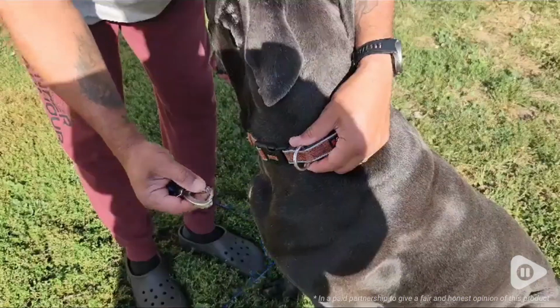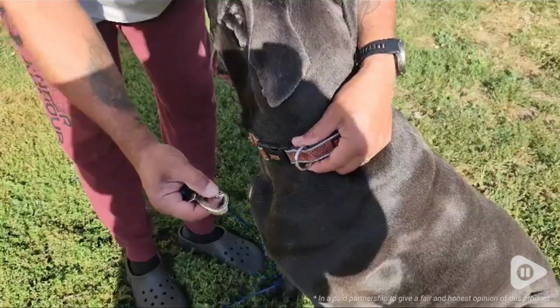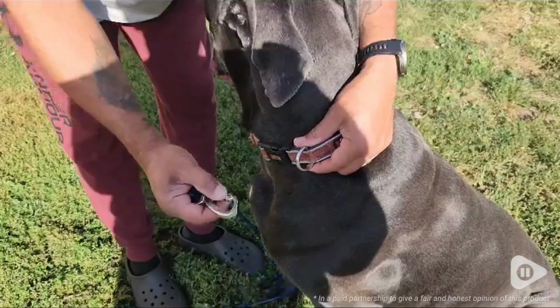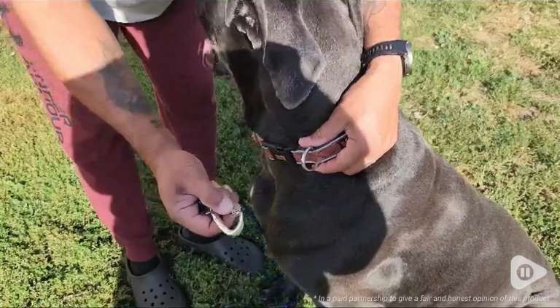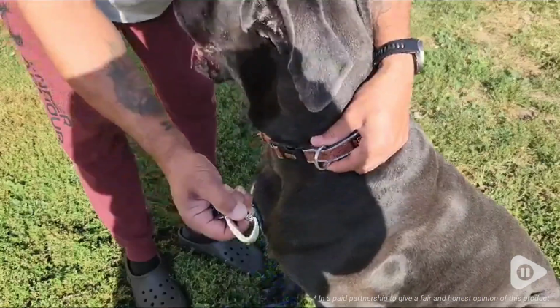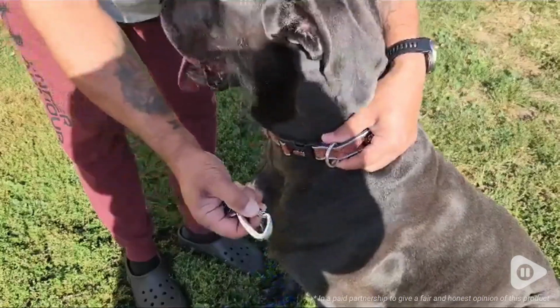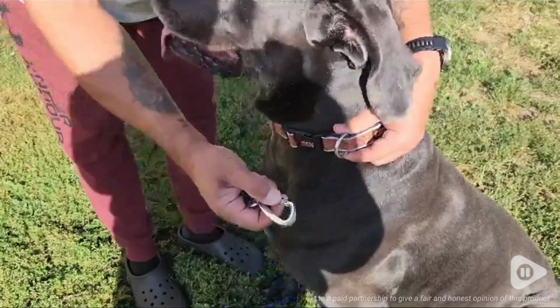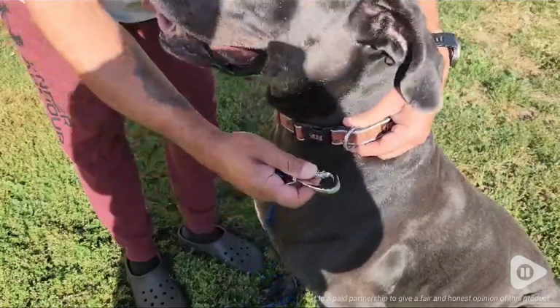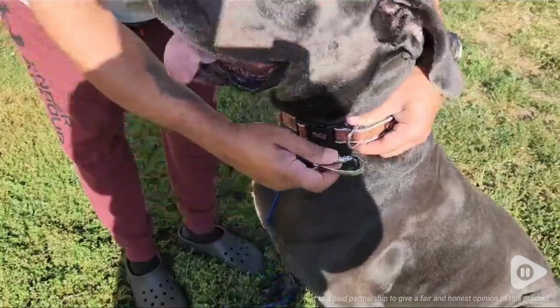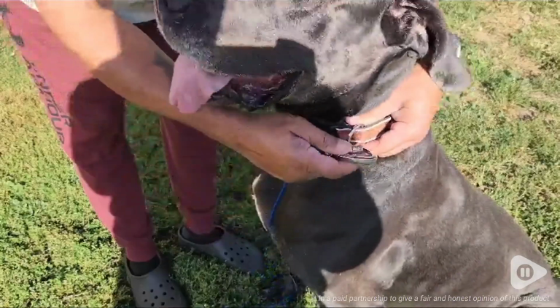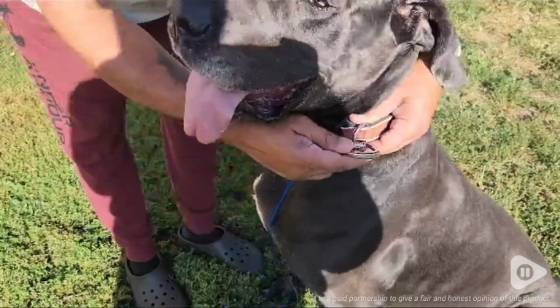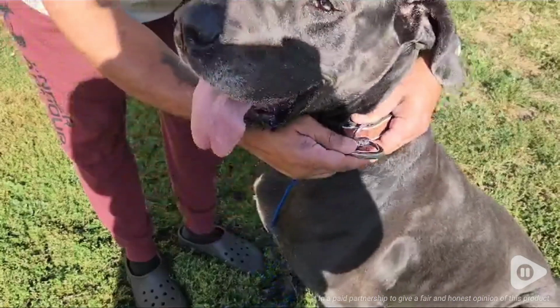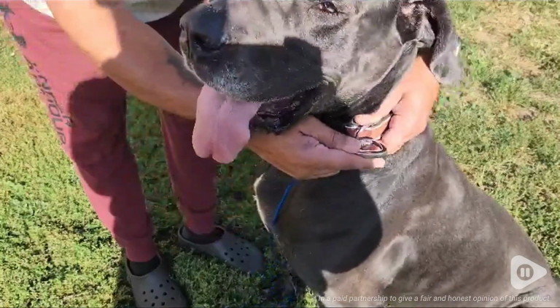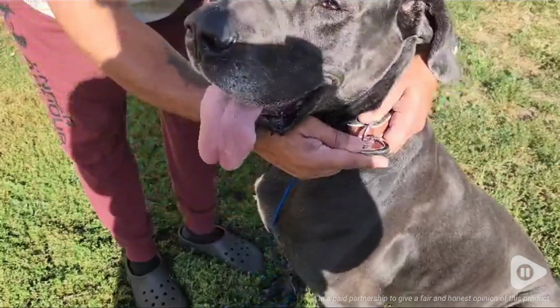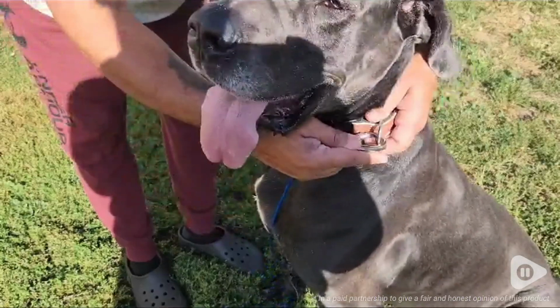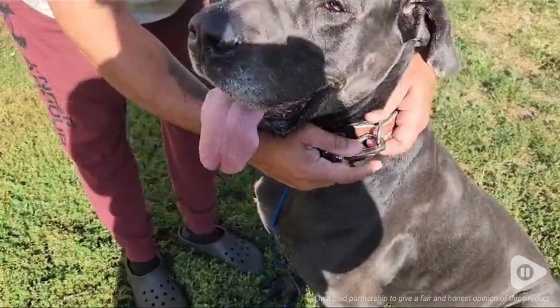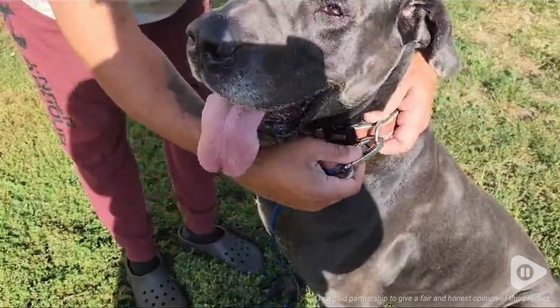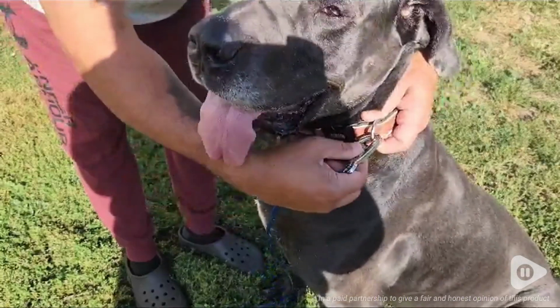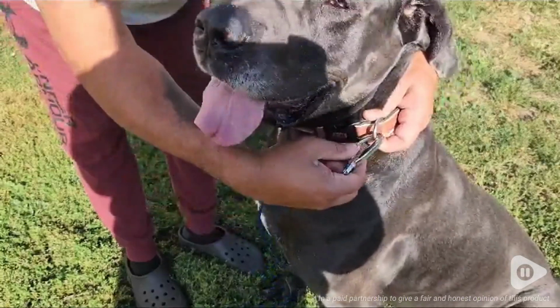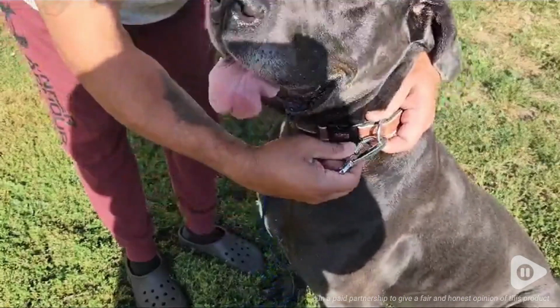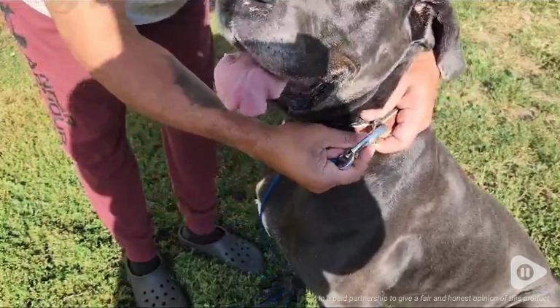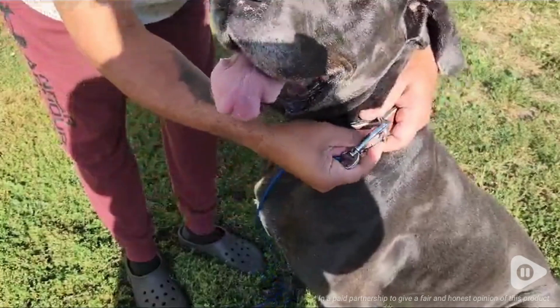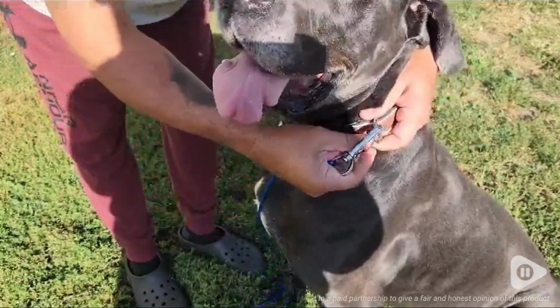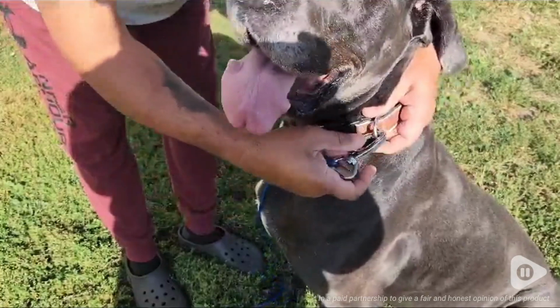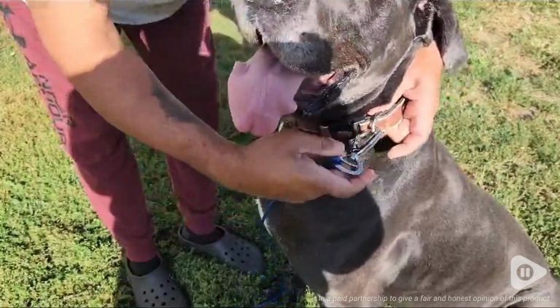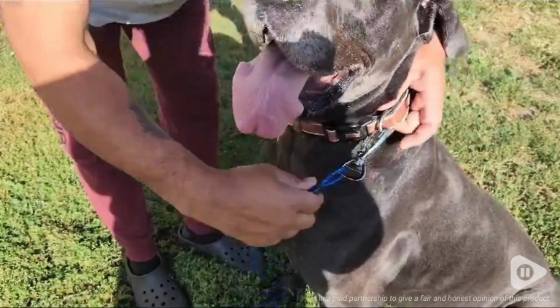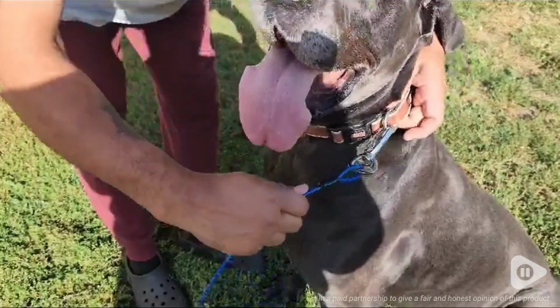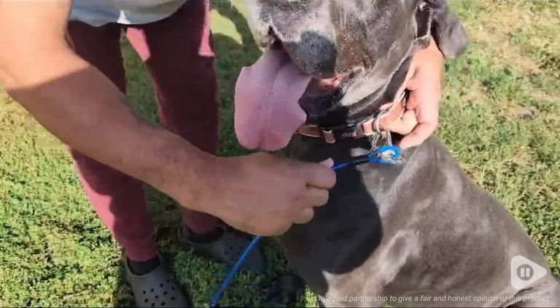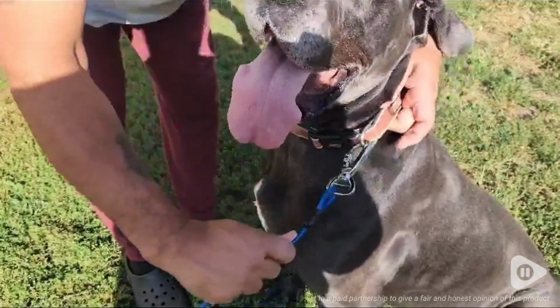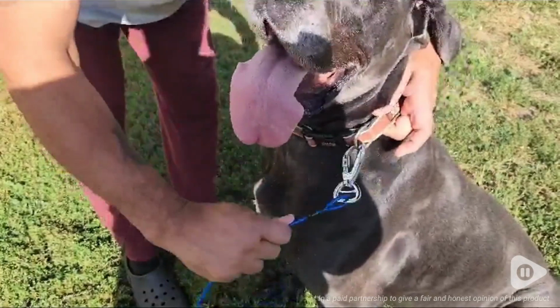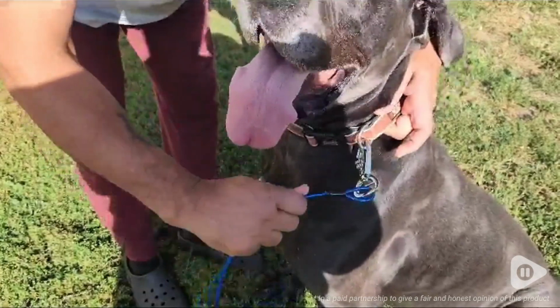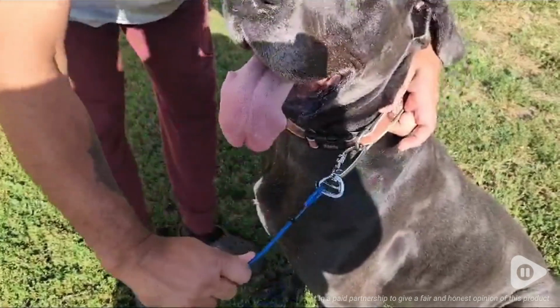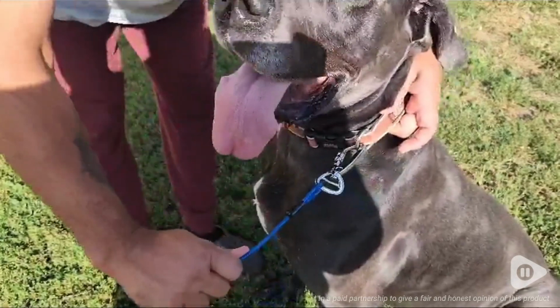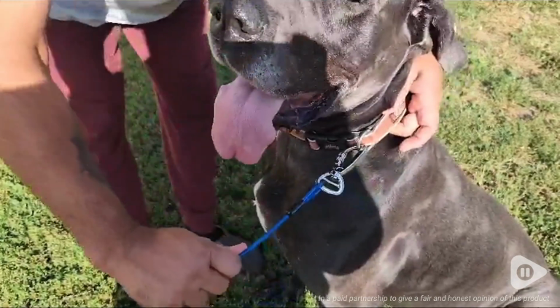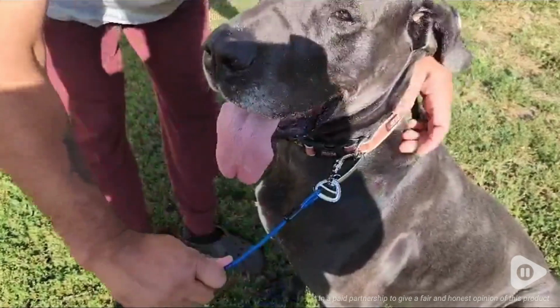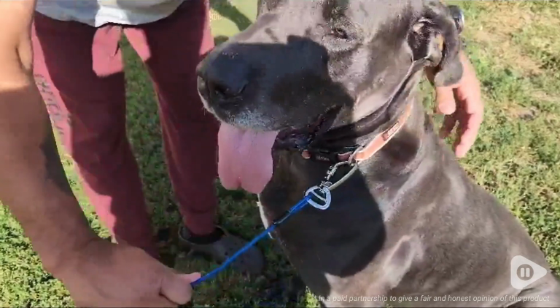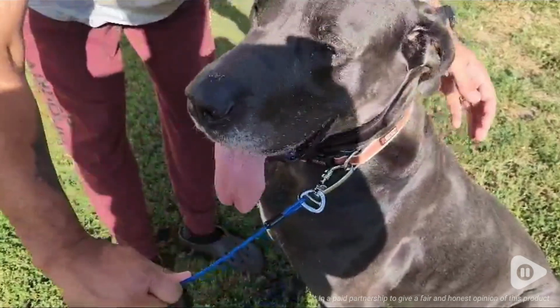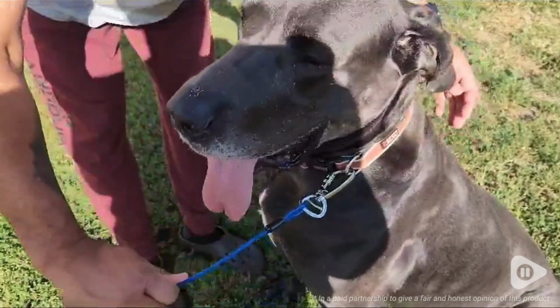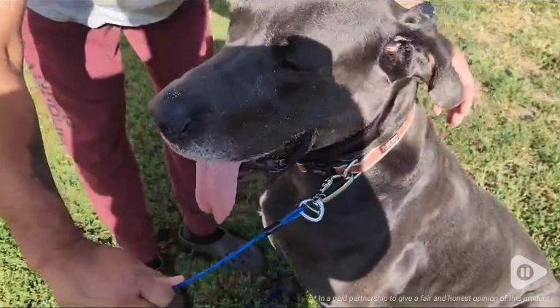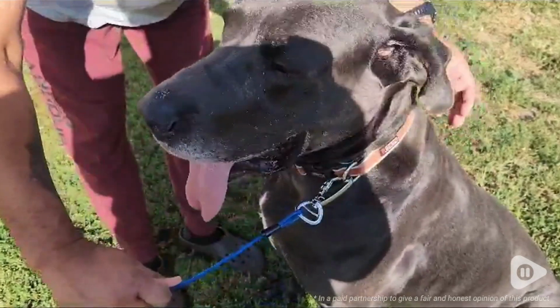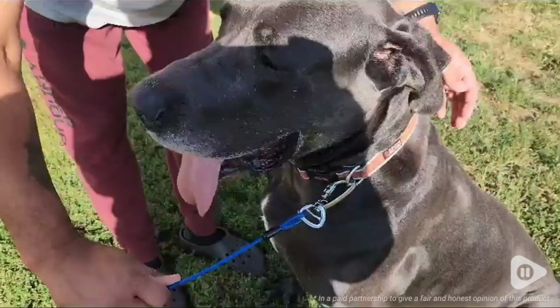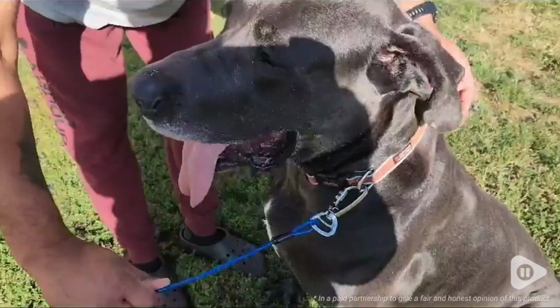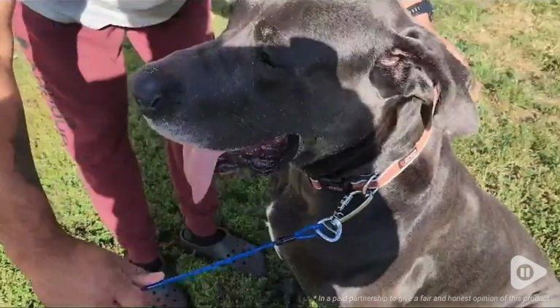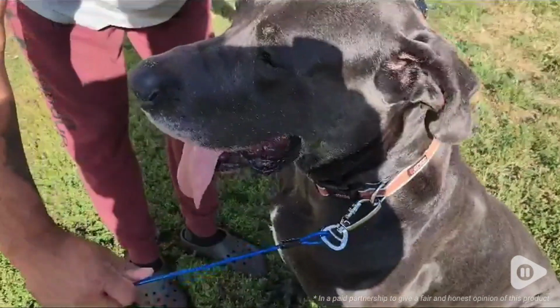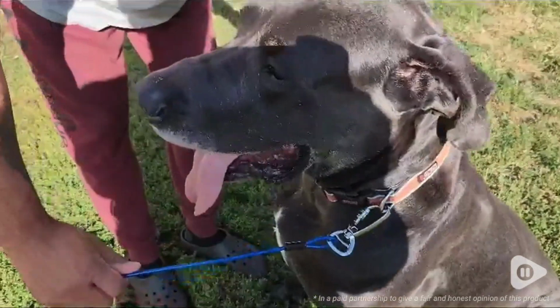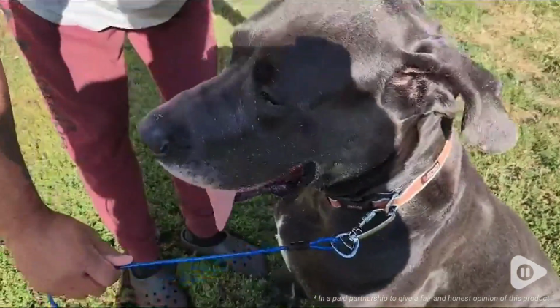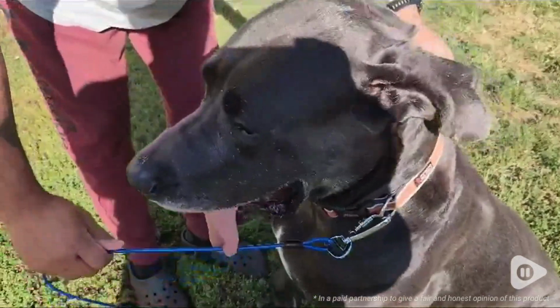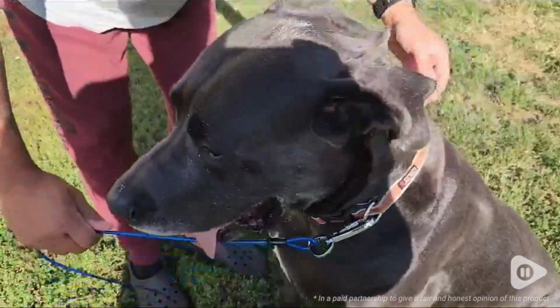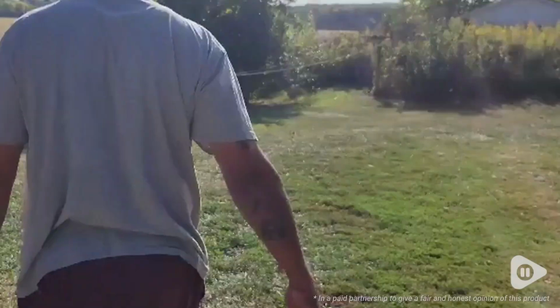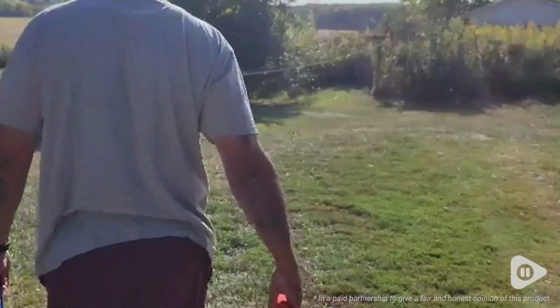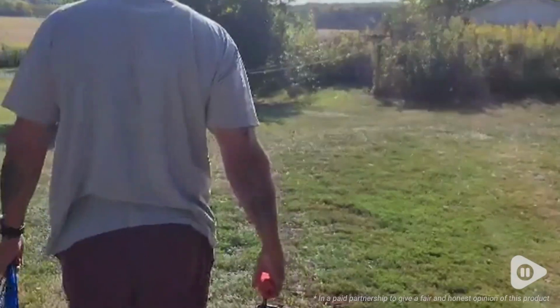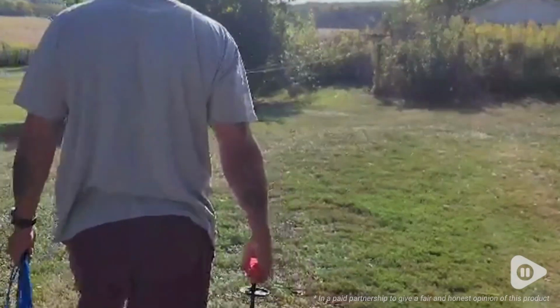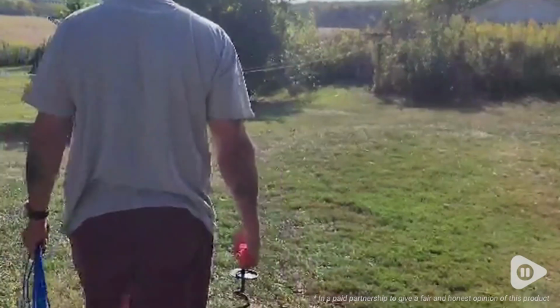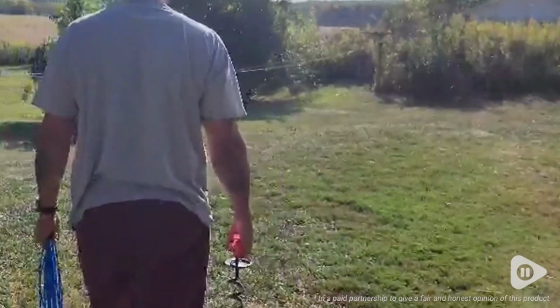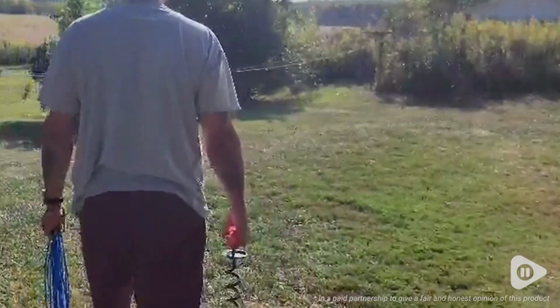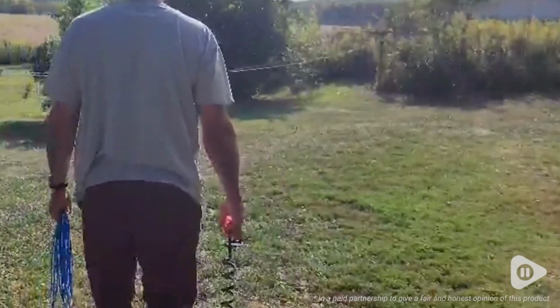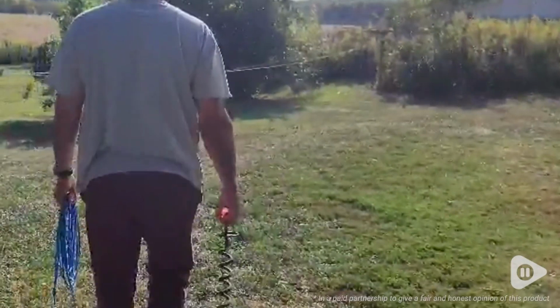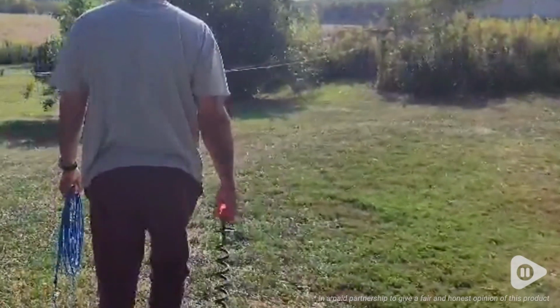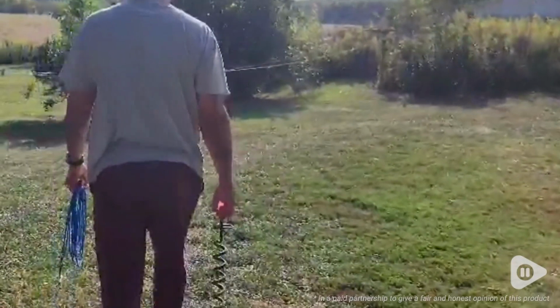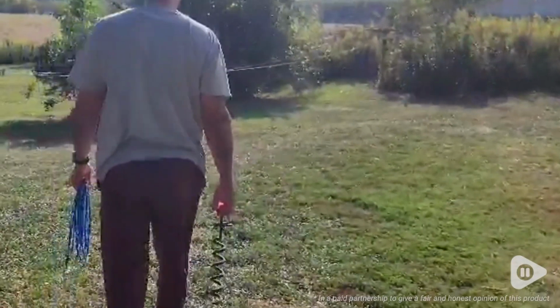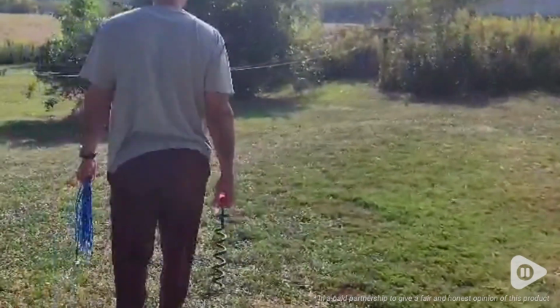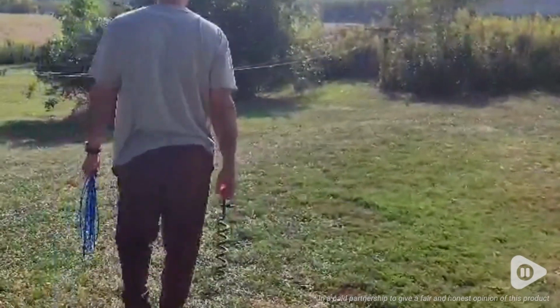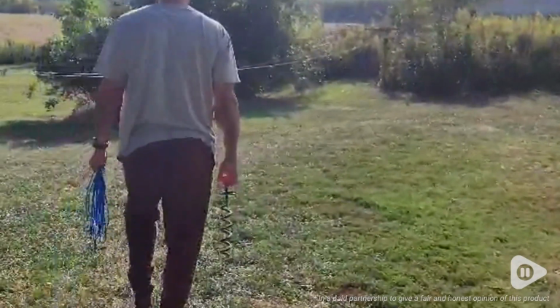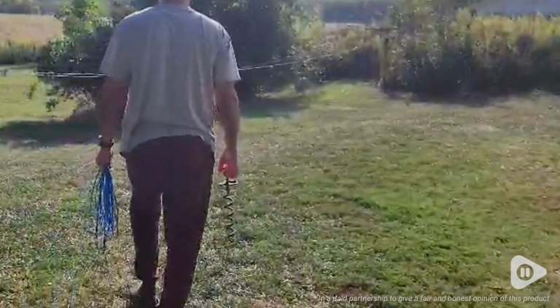When I first received this, I was so impressed with how heavy duty this thing was. When they say it can hold a 200 pound dog, I believe them.